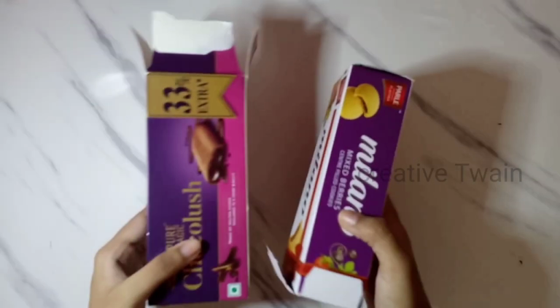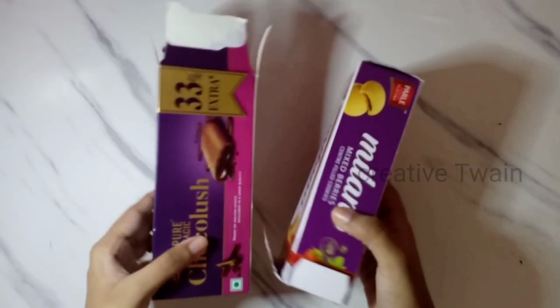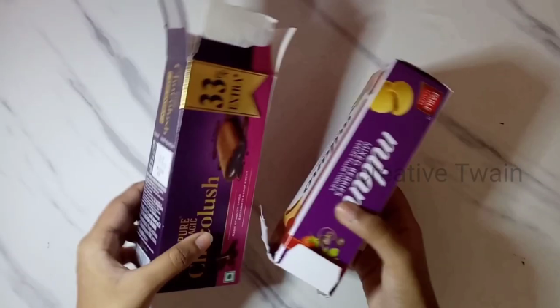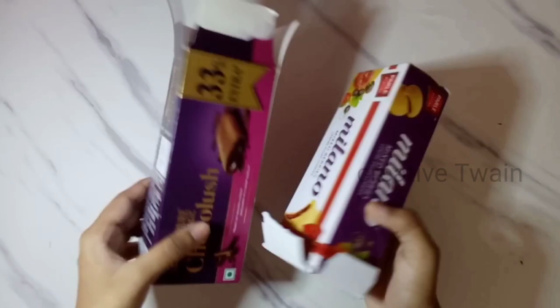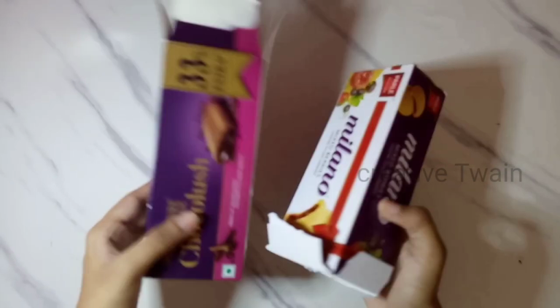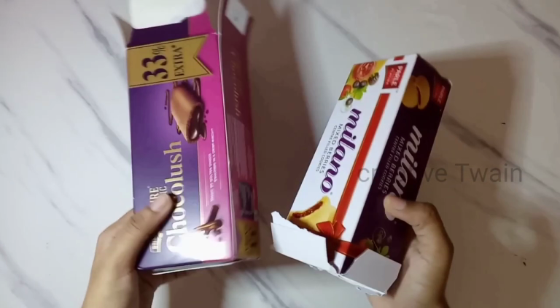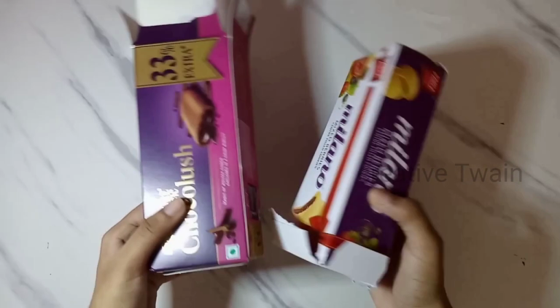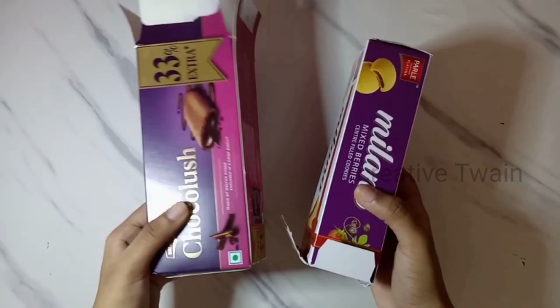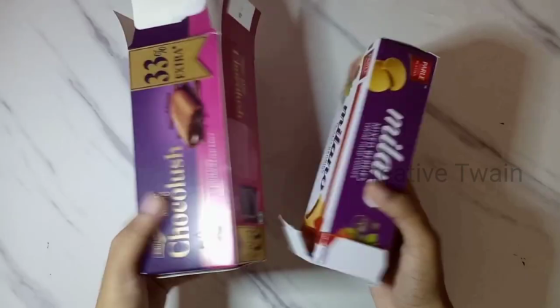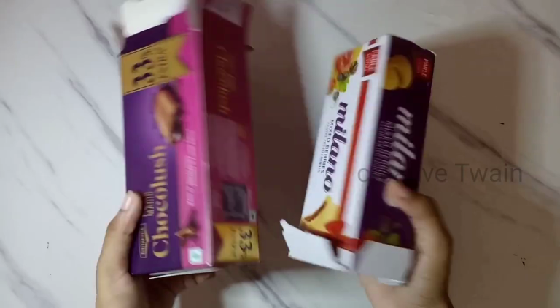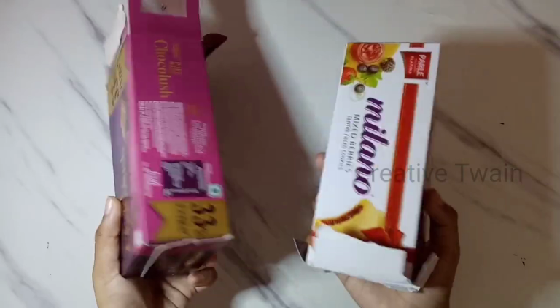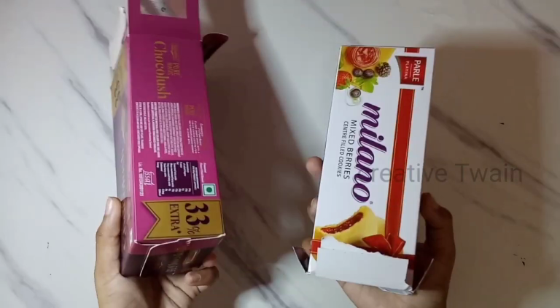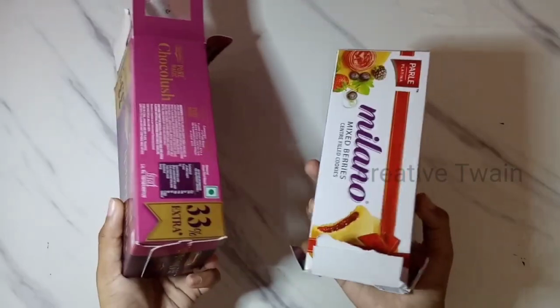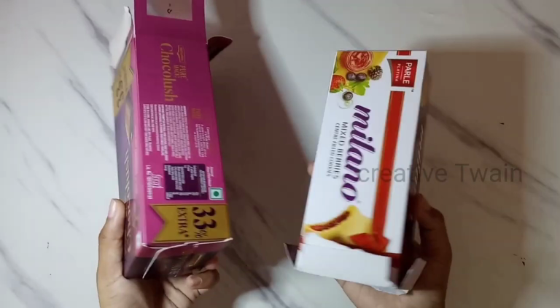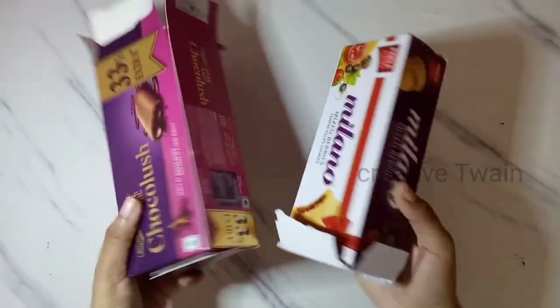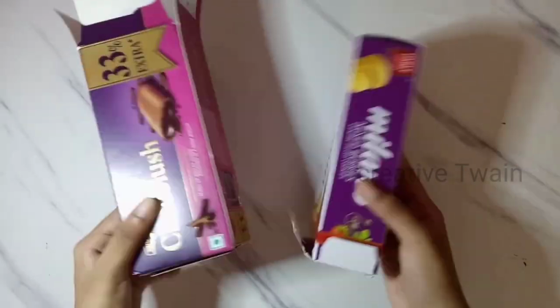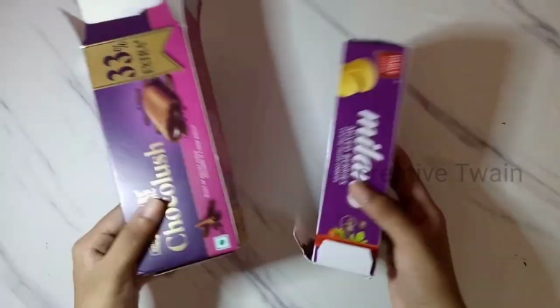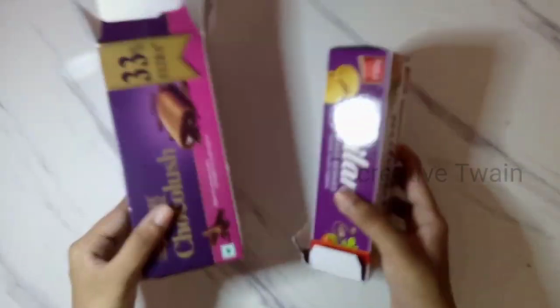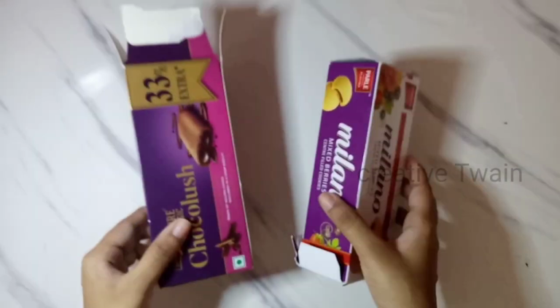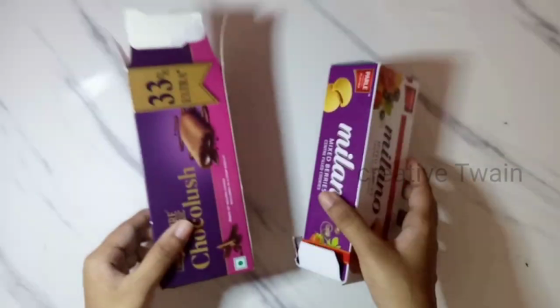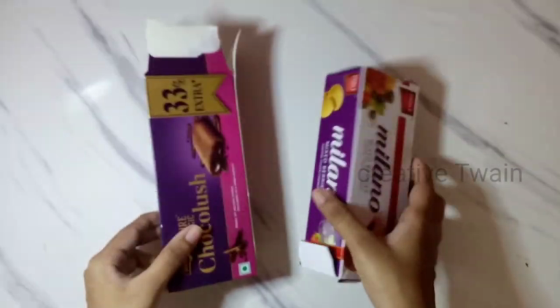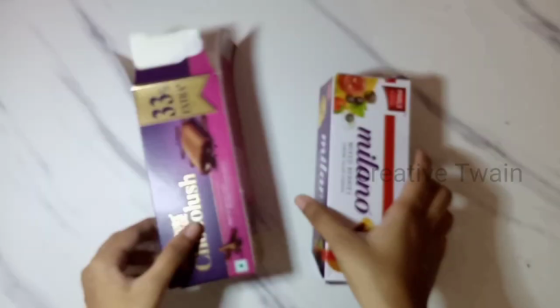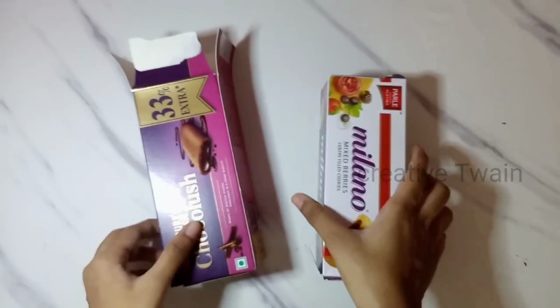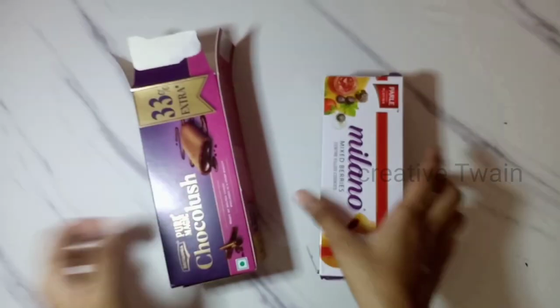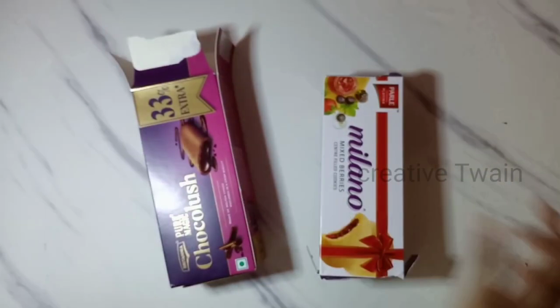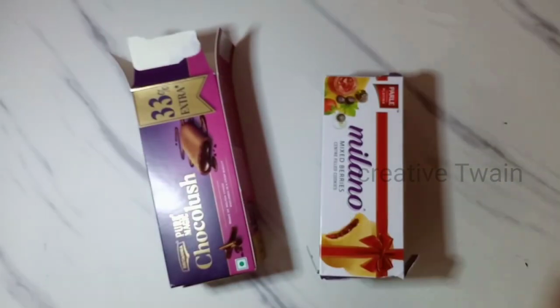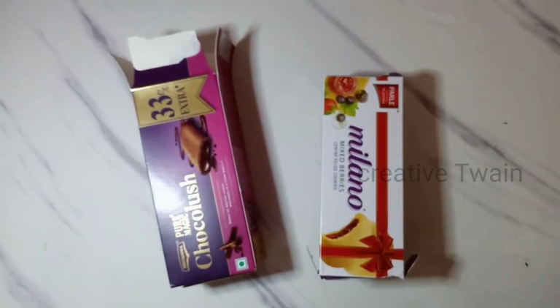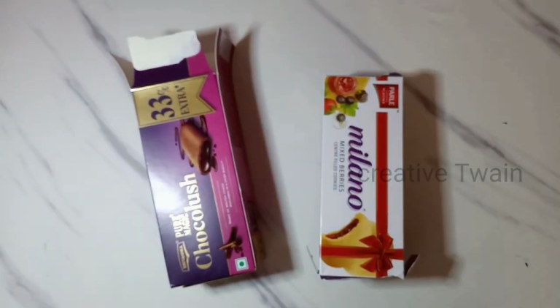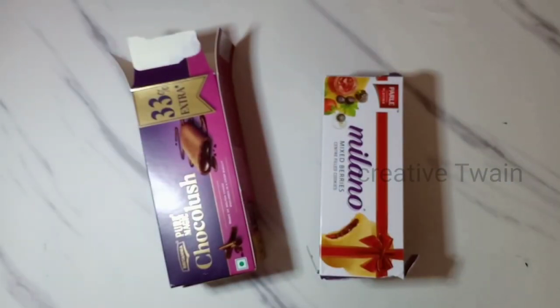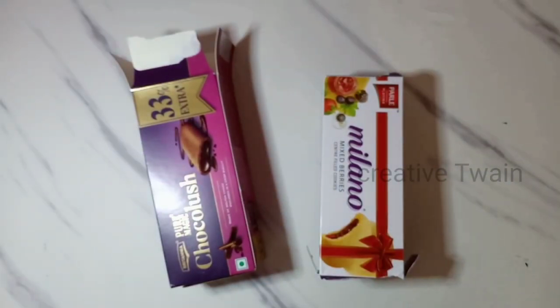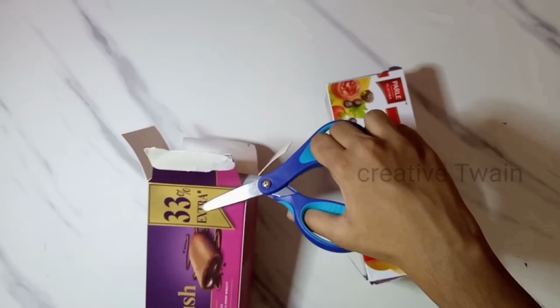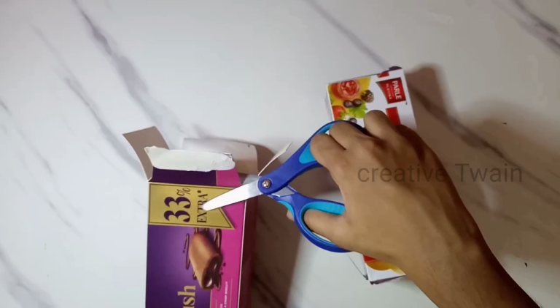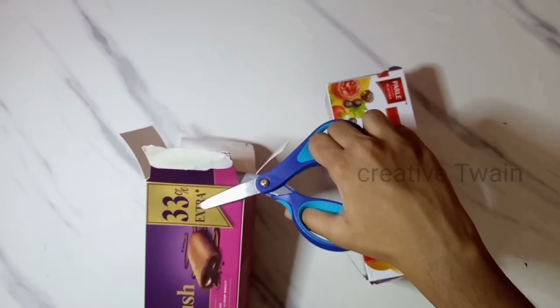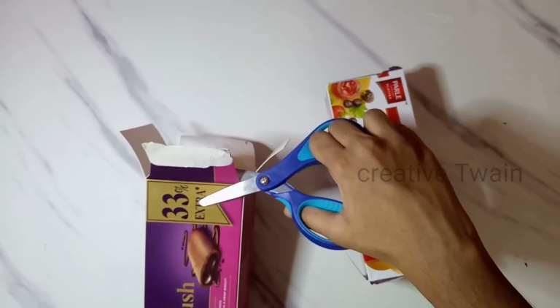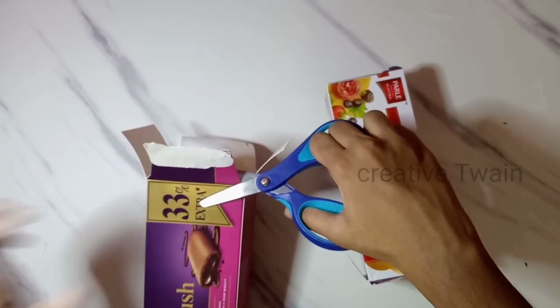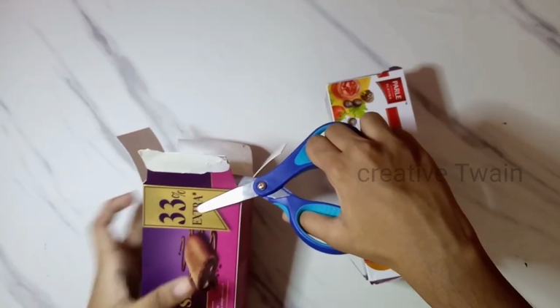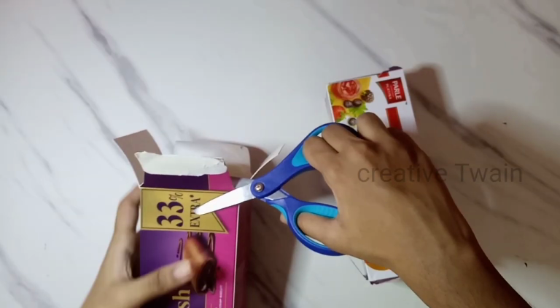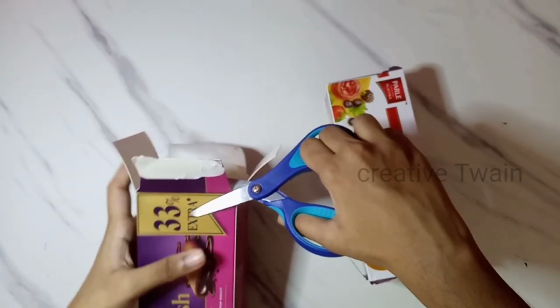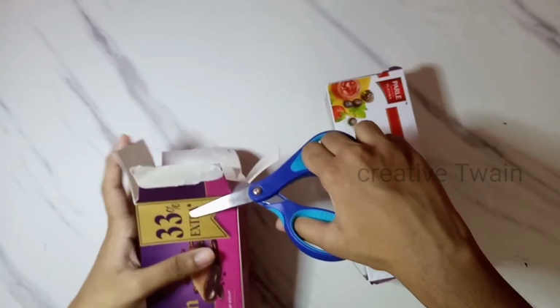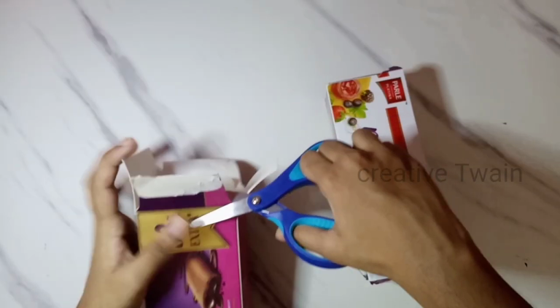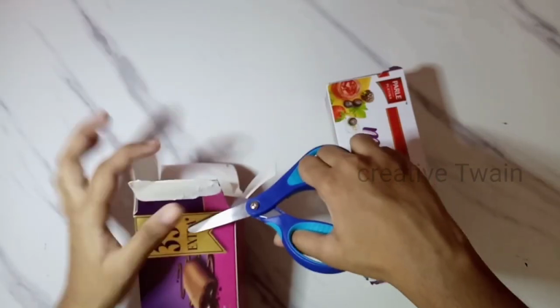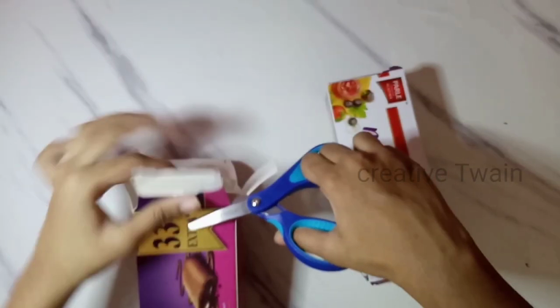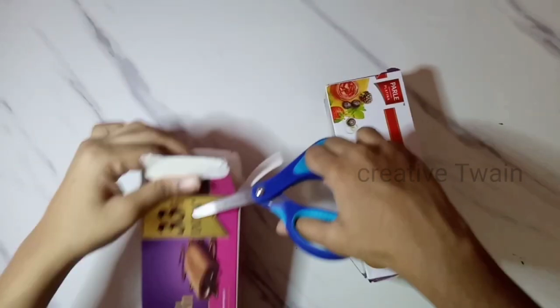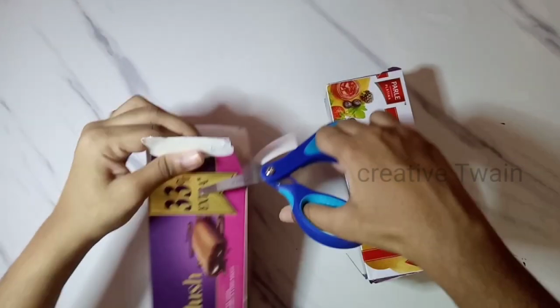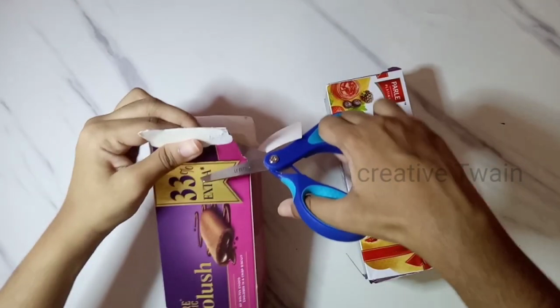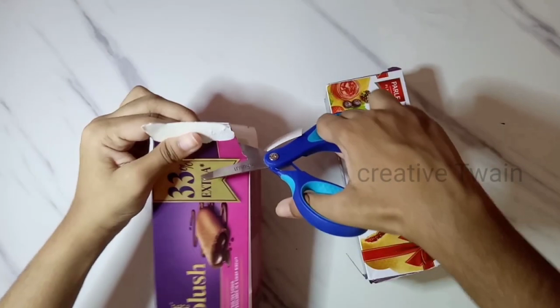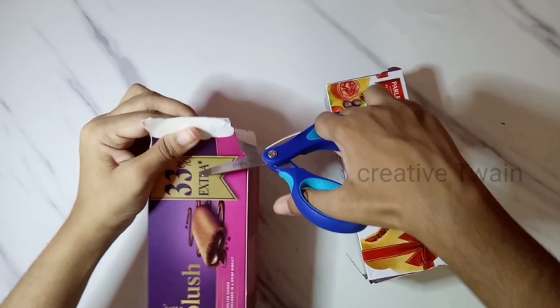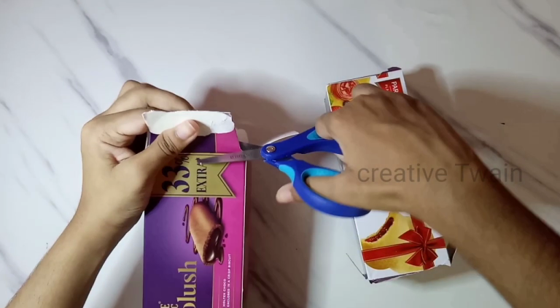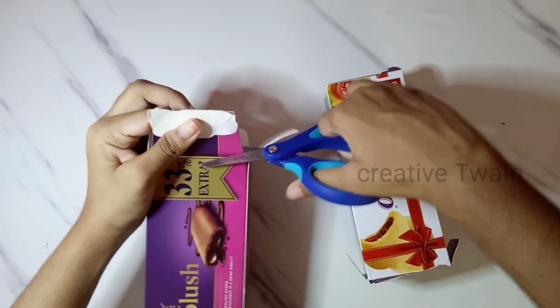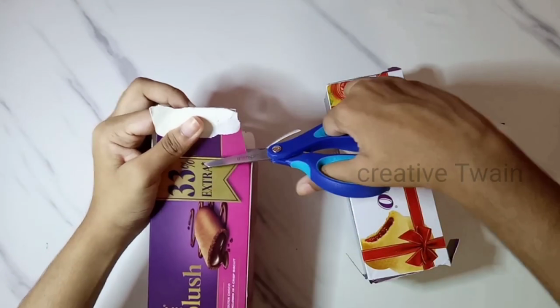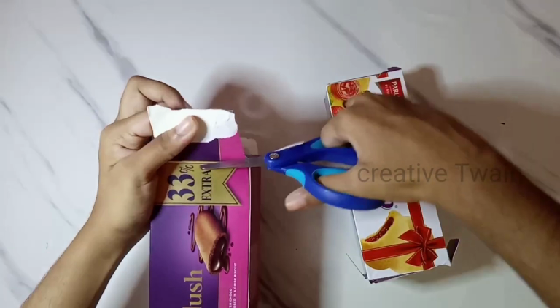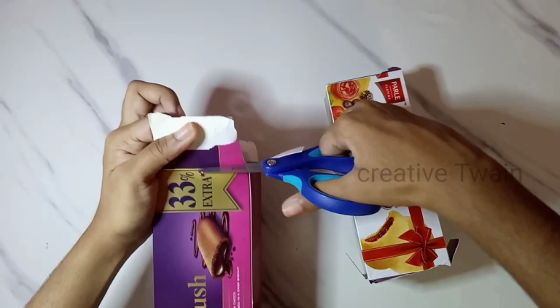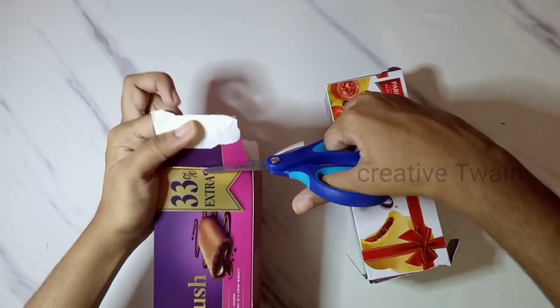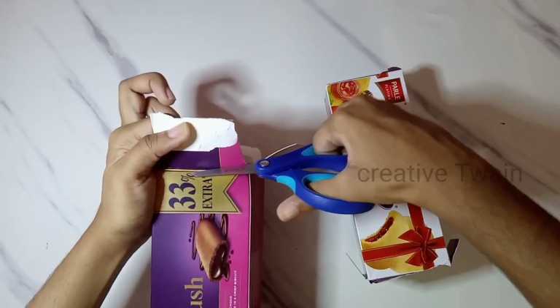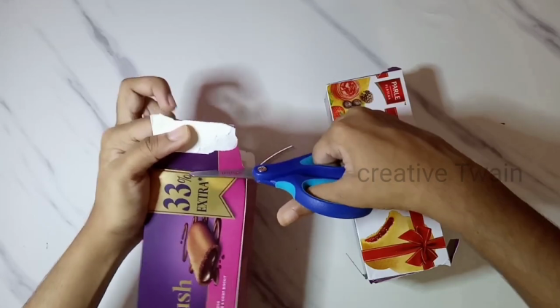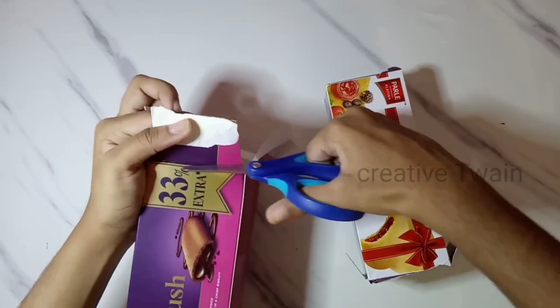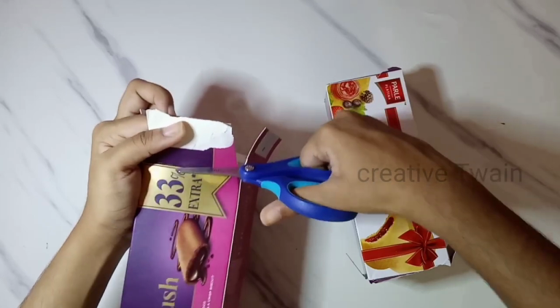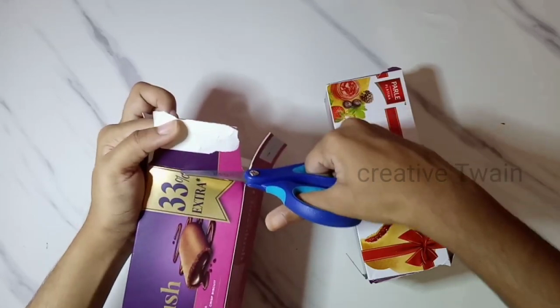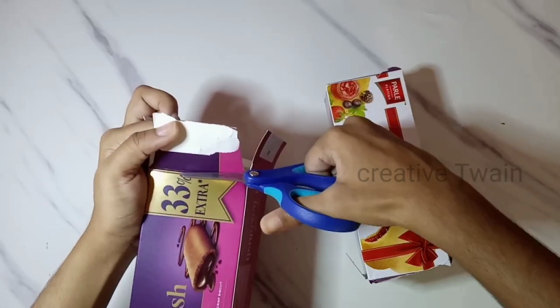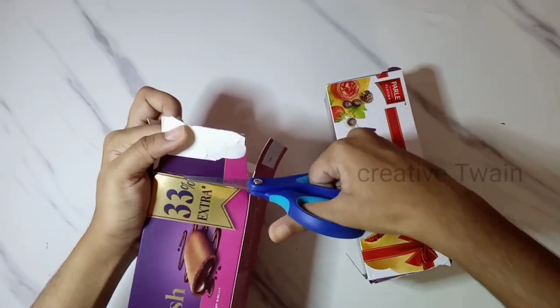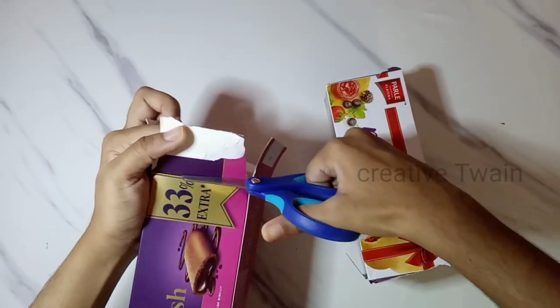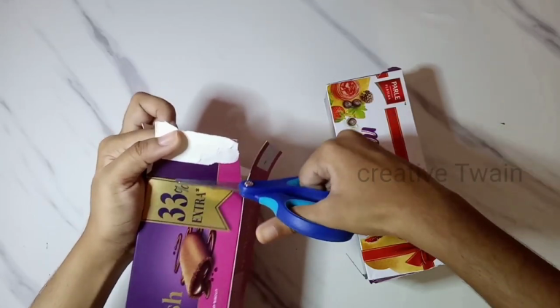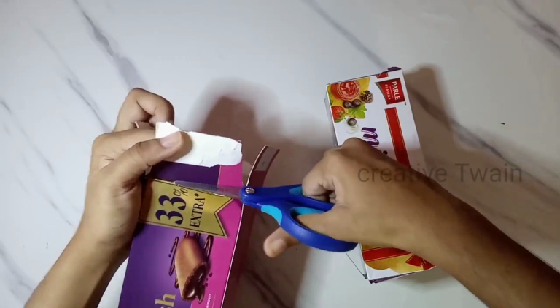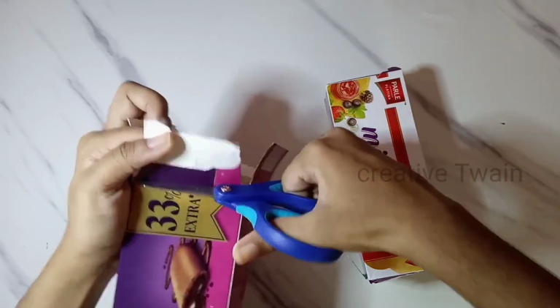With this, you'll be needing two boxes like these, and one should be a little smaller. Start by cutting the edges.